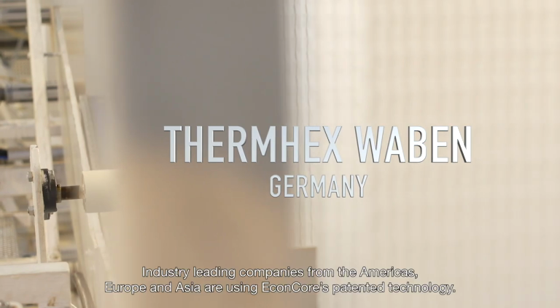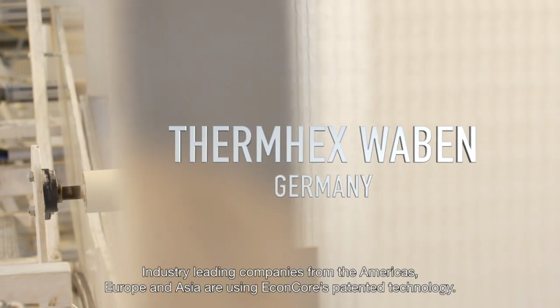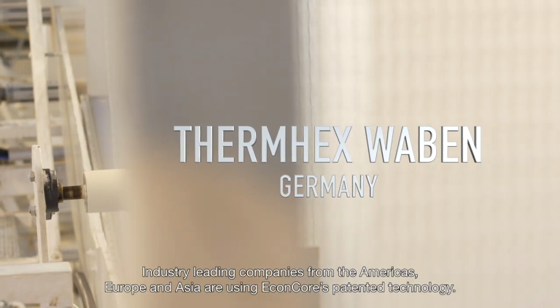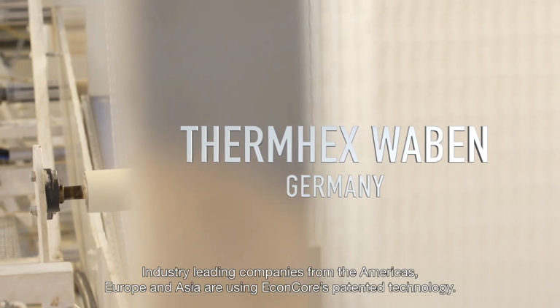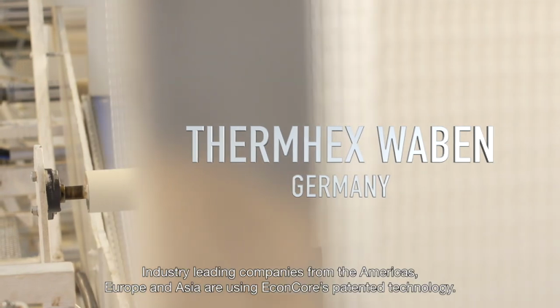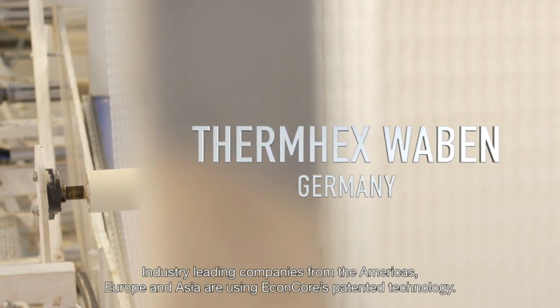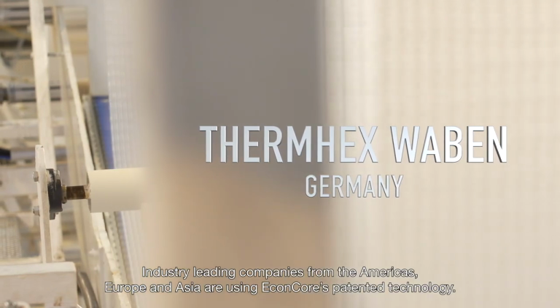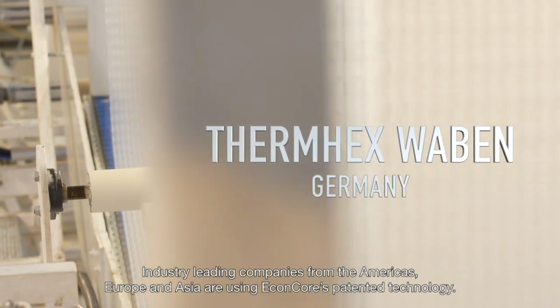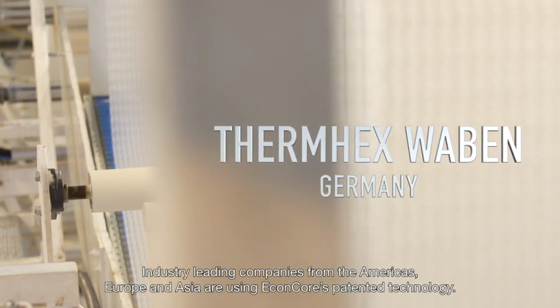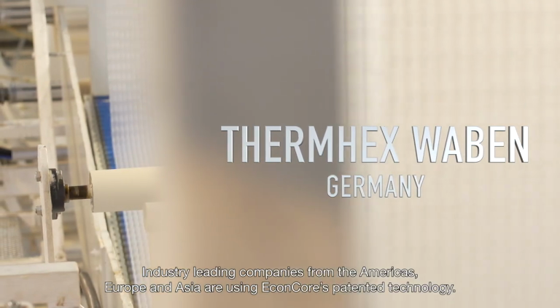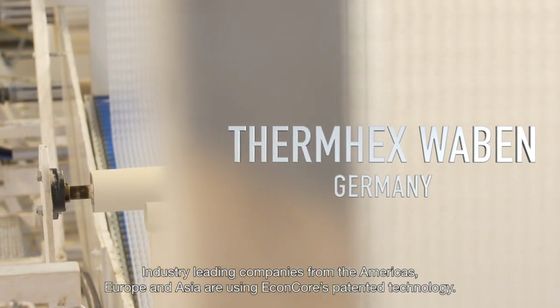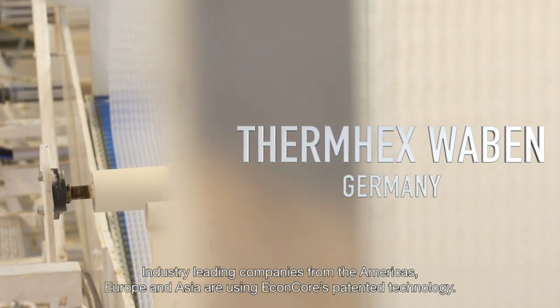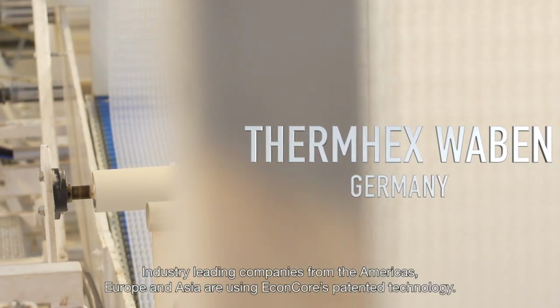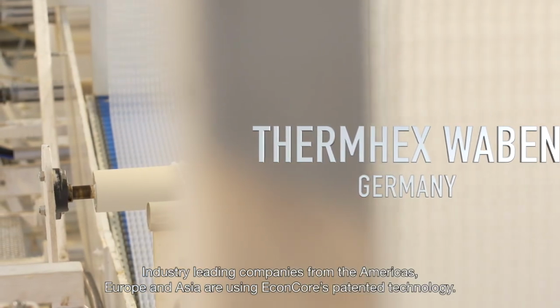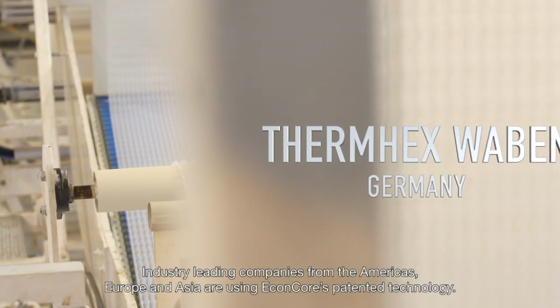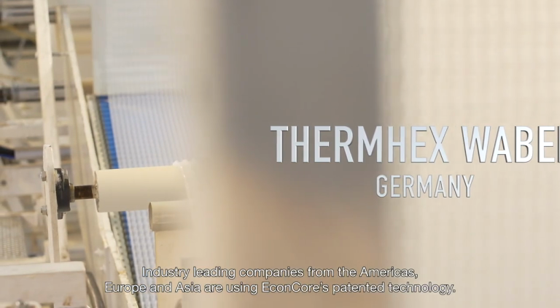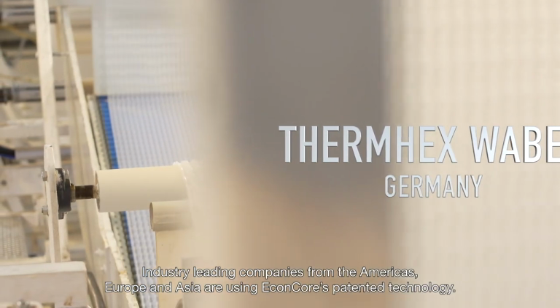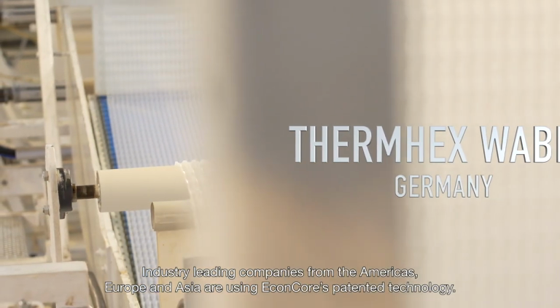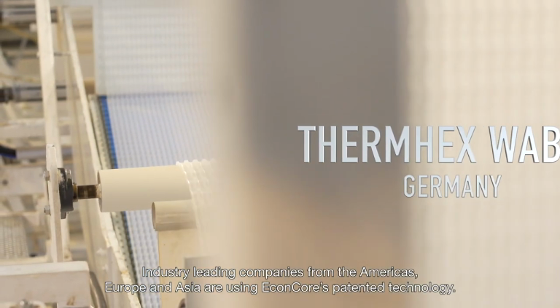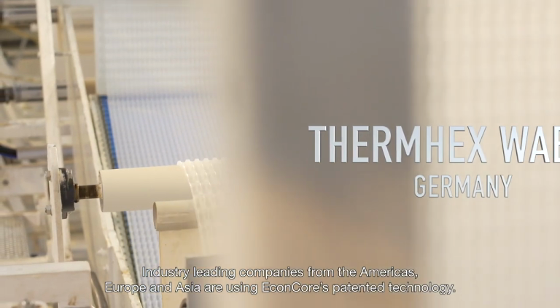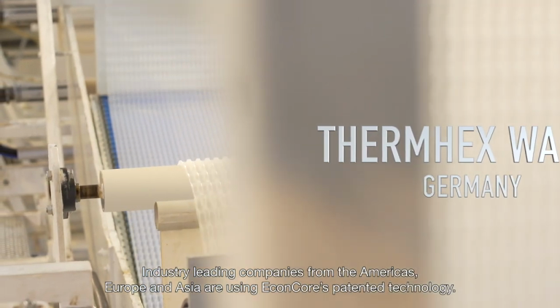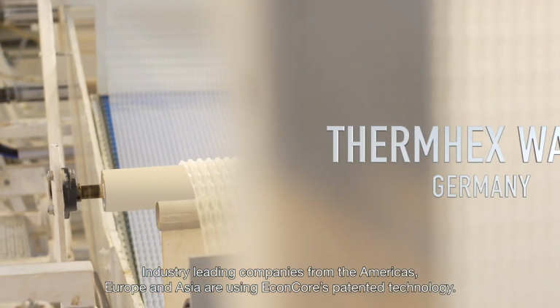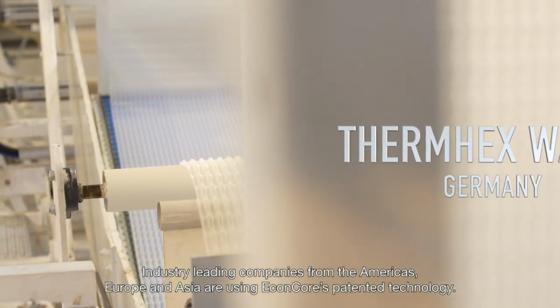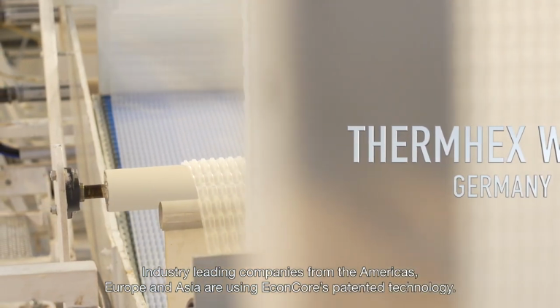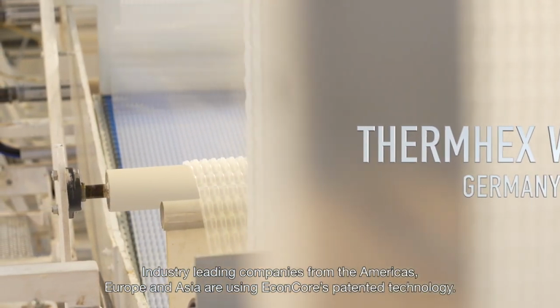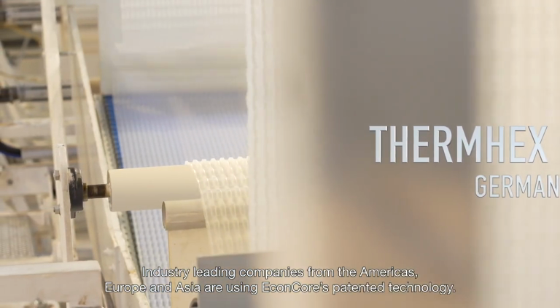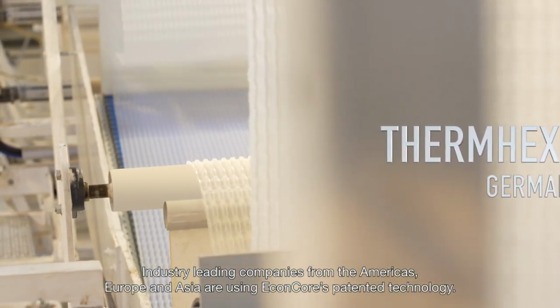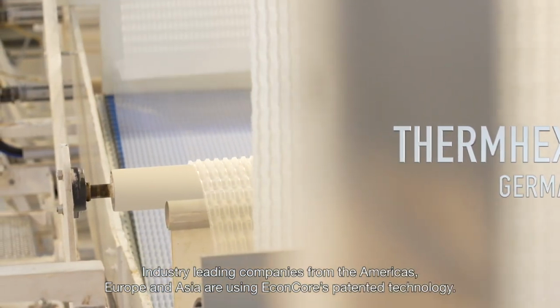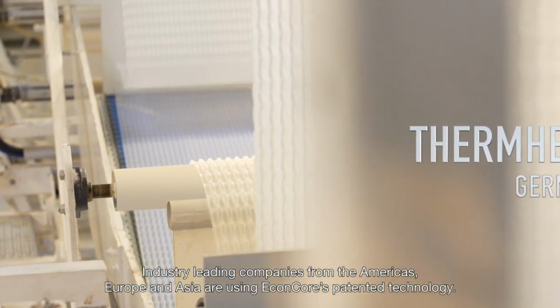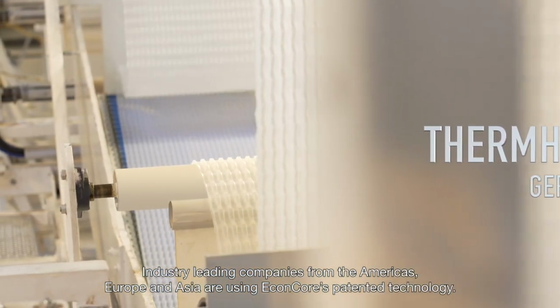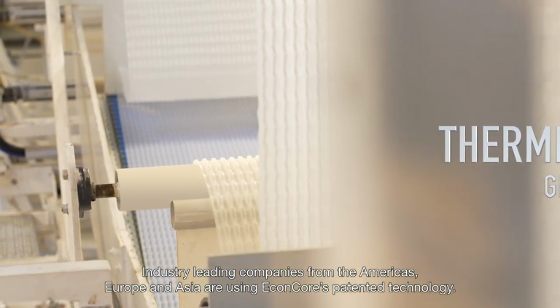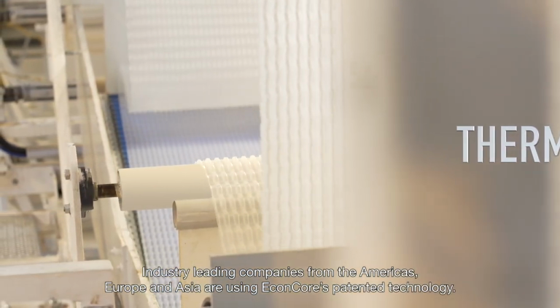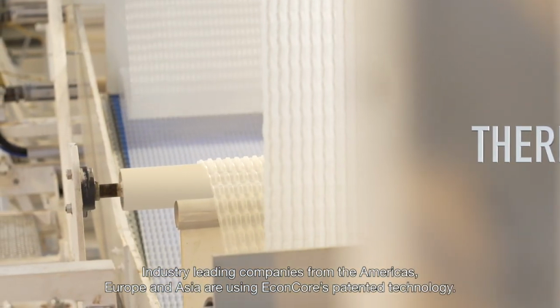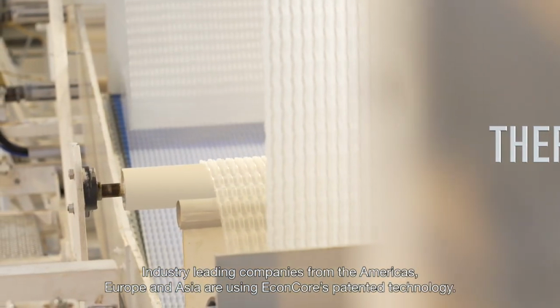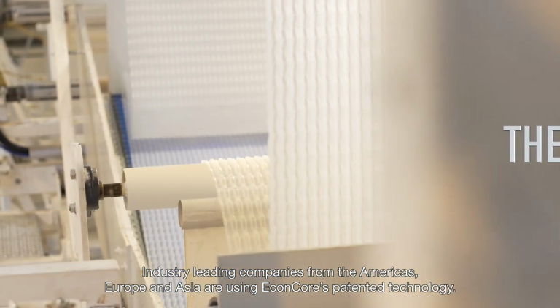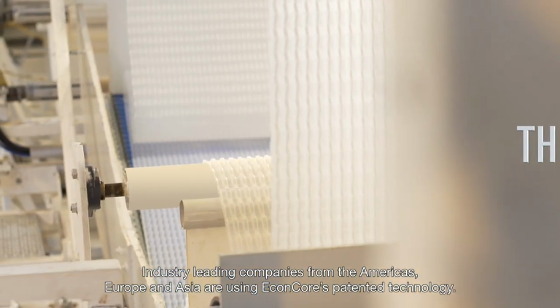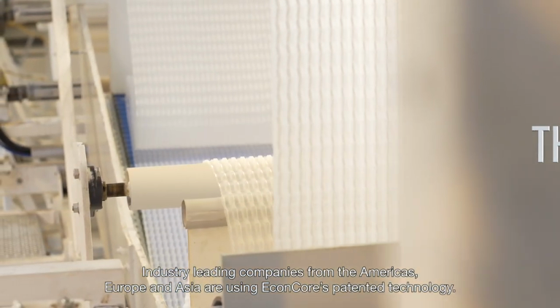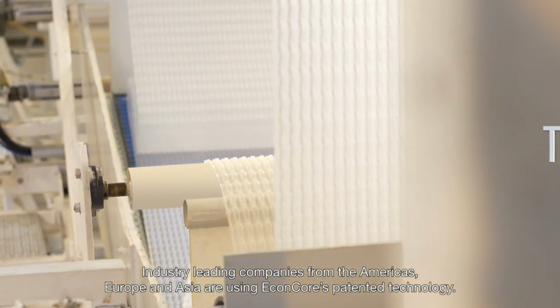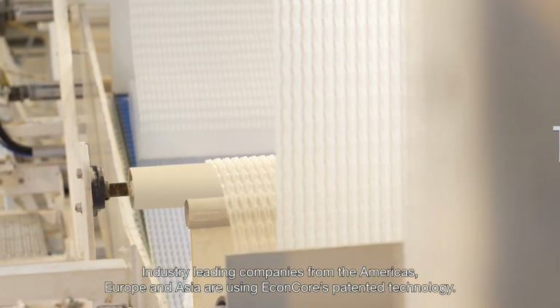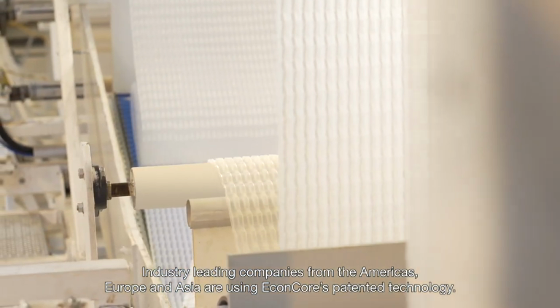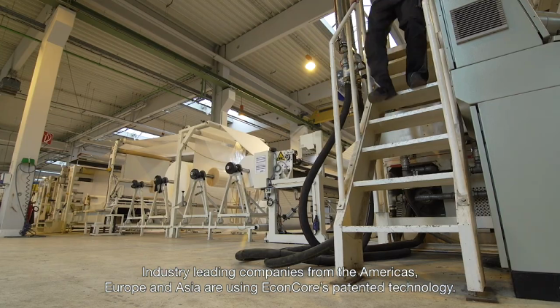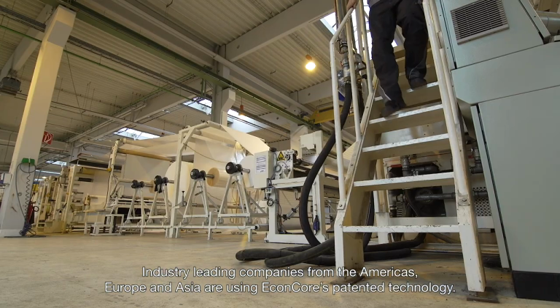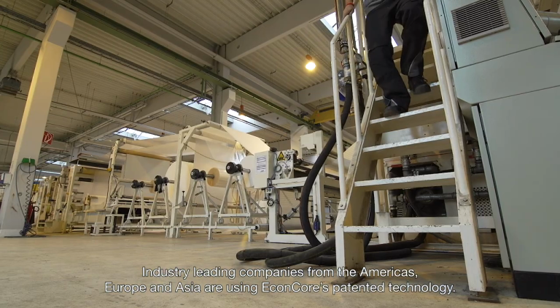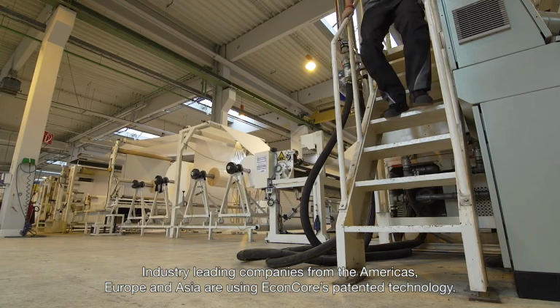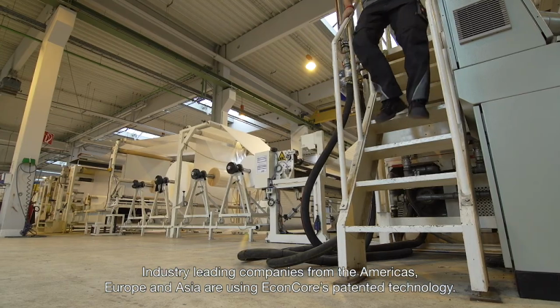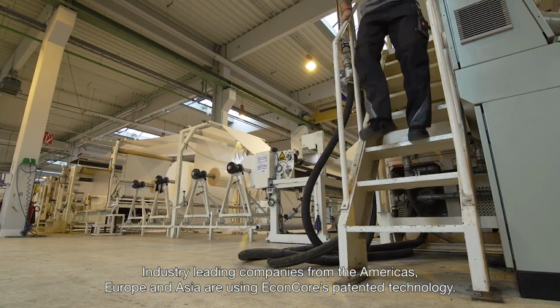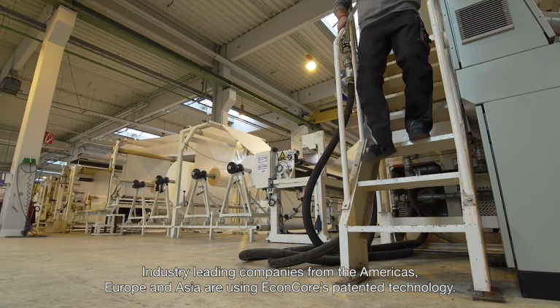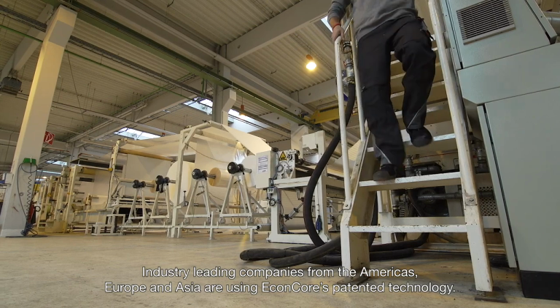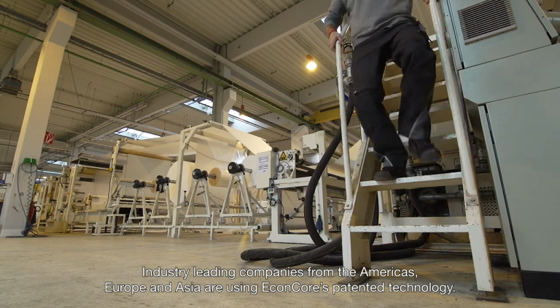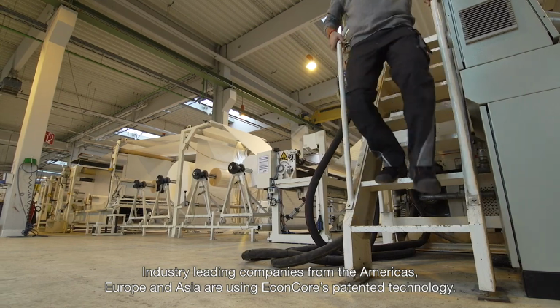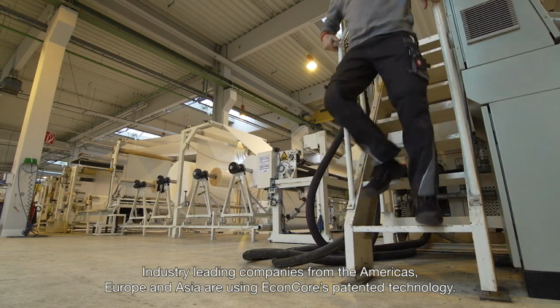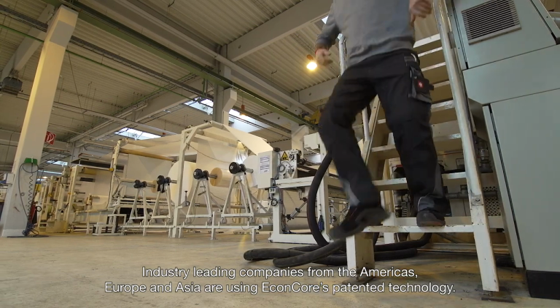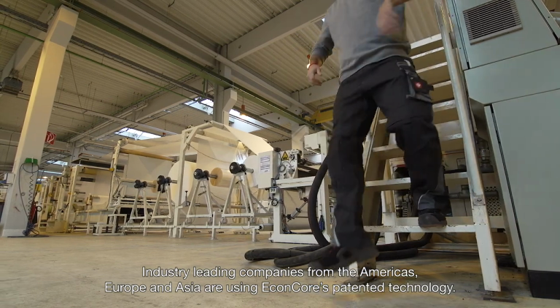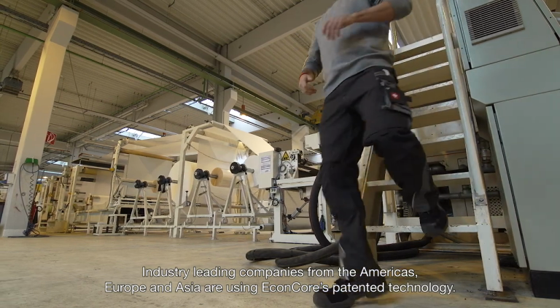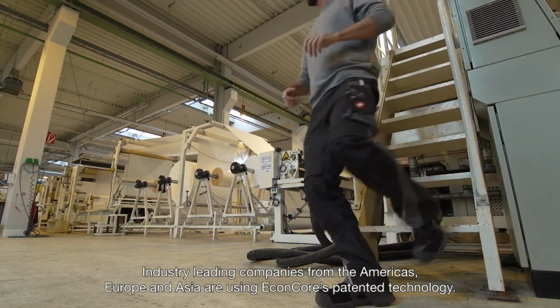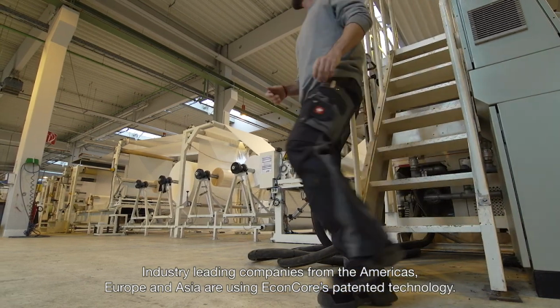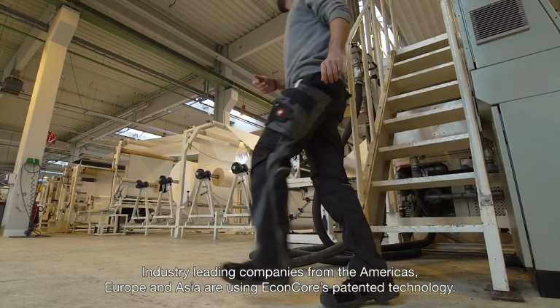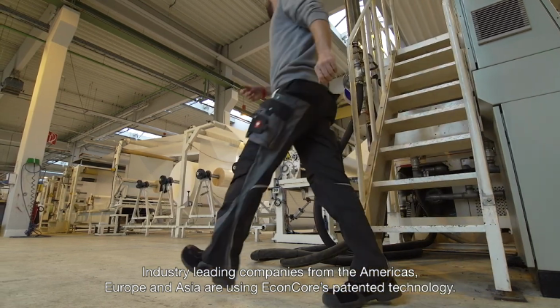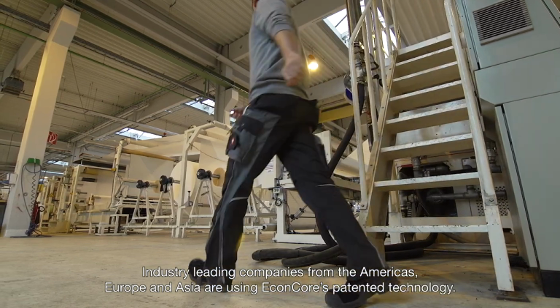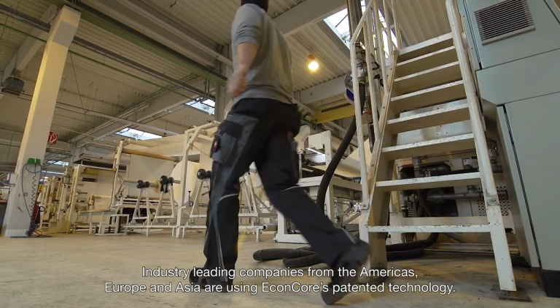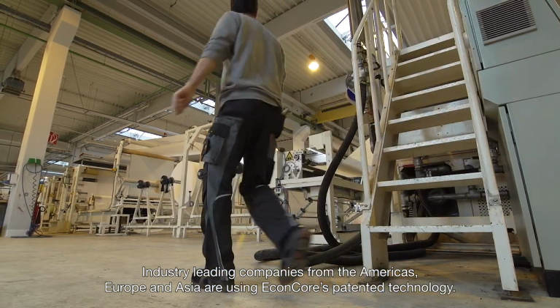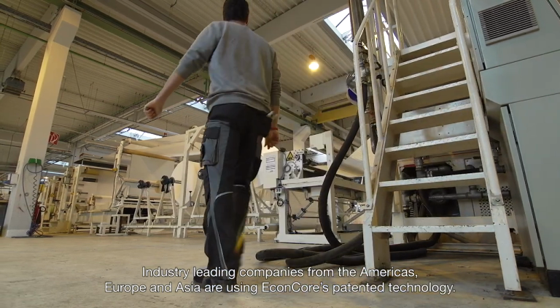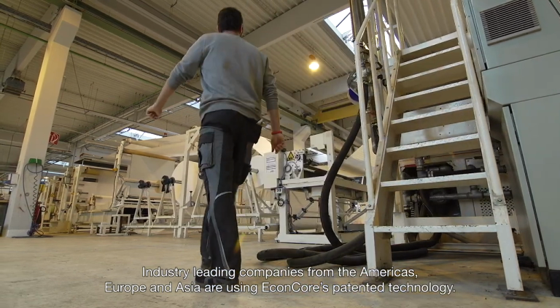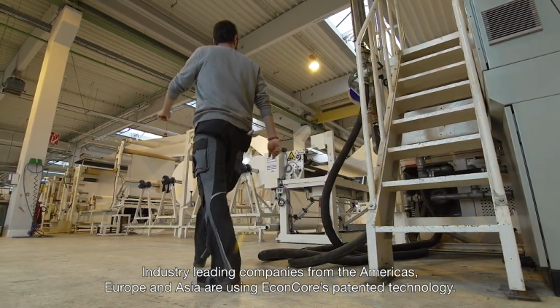Industry leading companies from the Americas, Europe and Asia are using Econcore's patented technology.